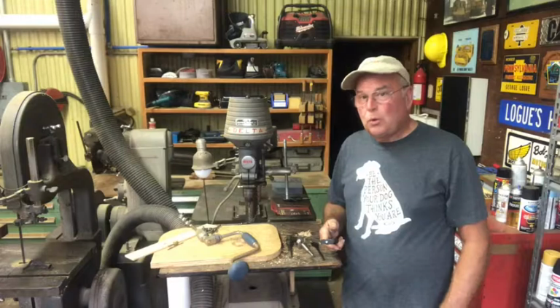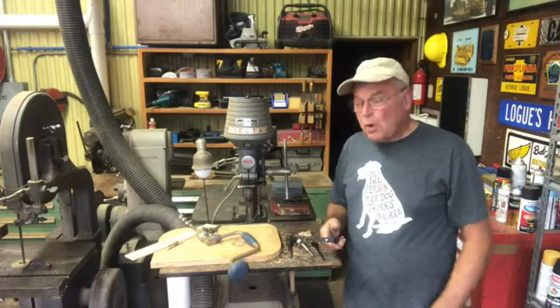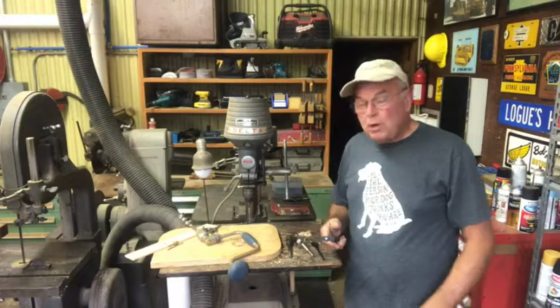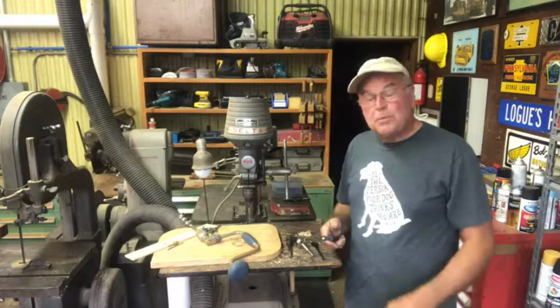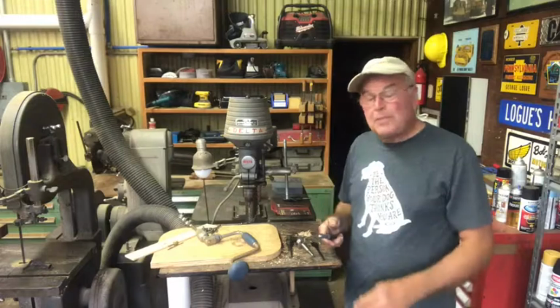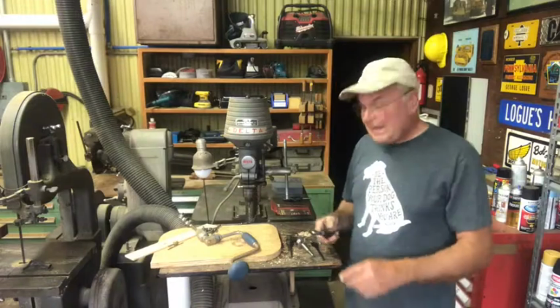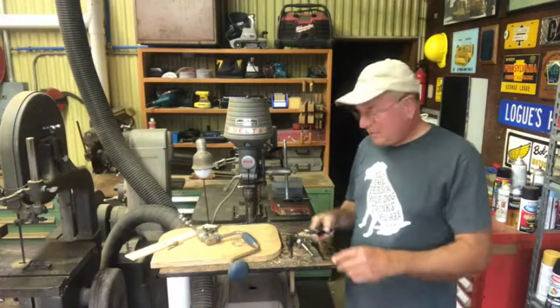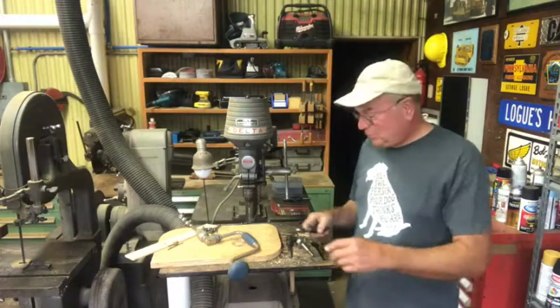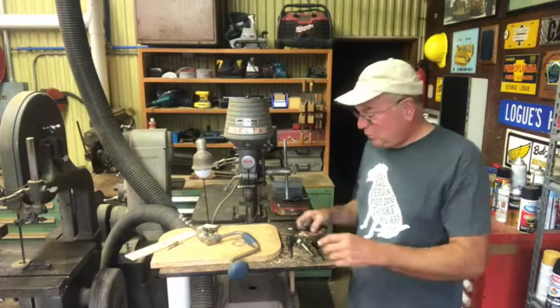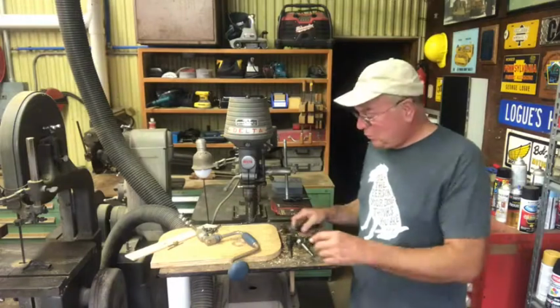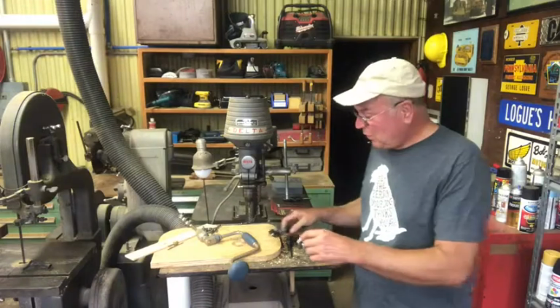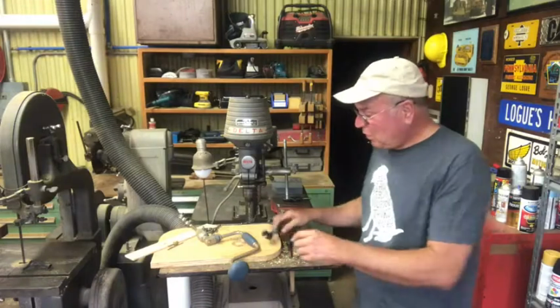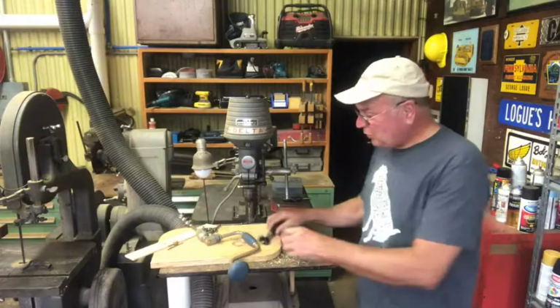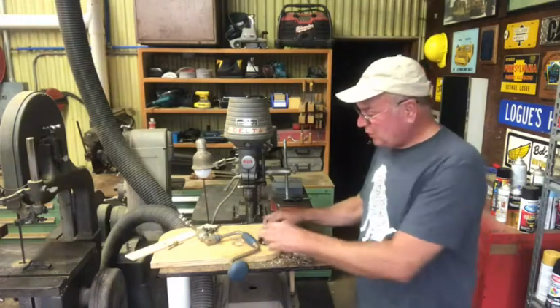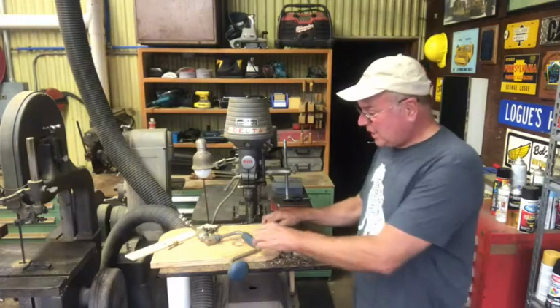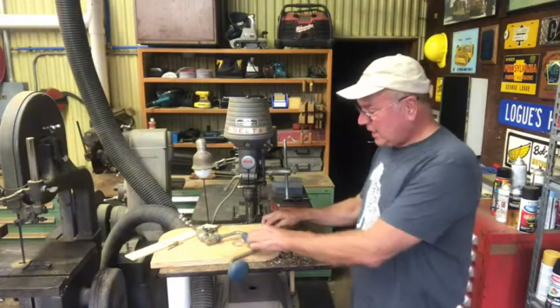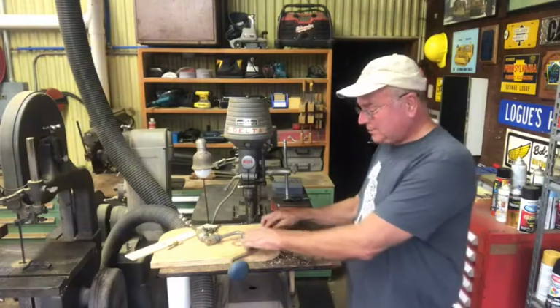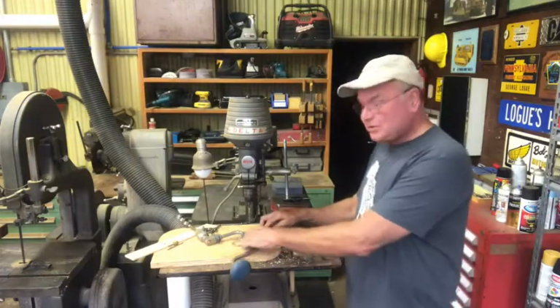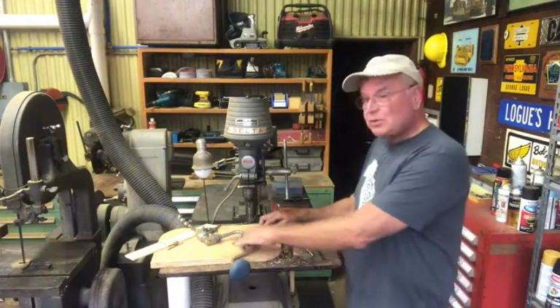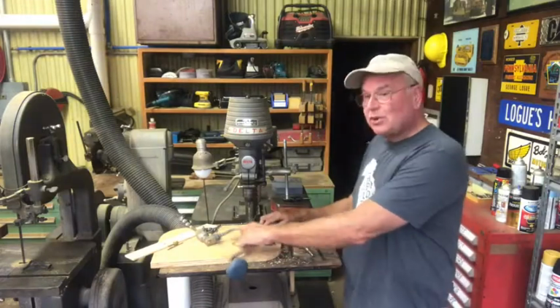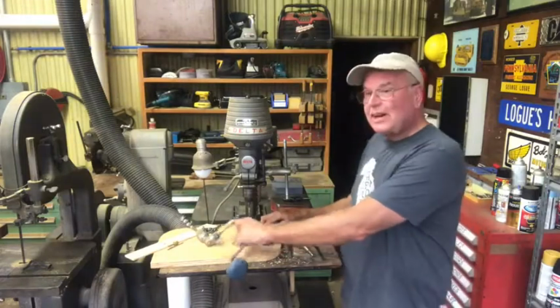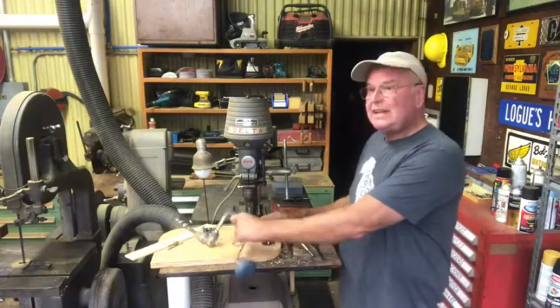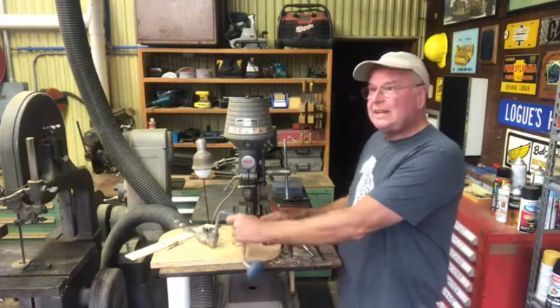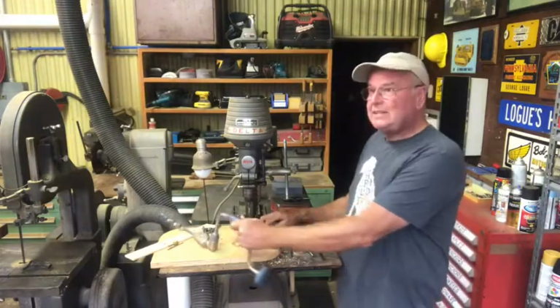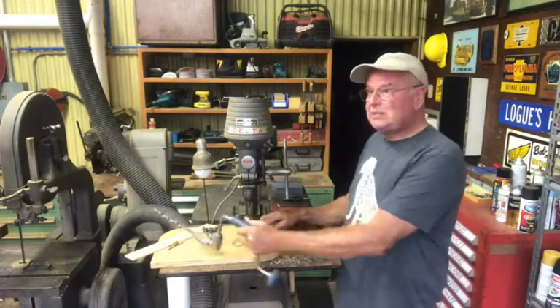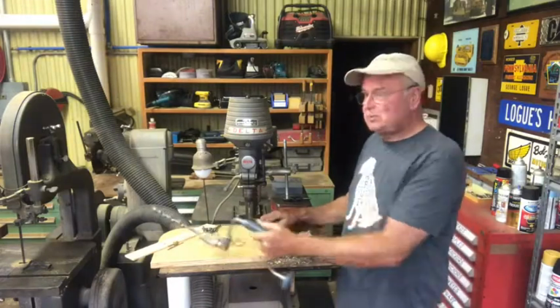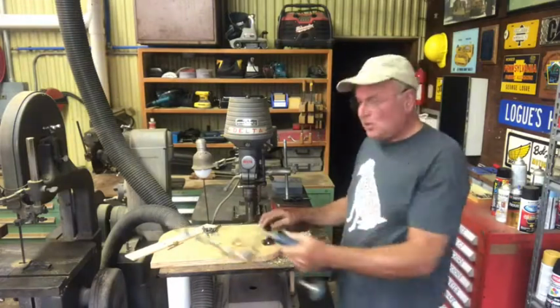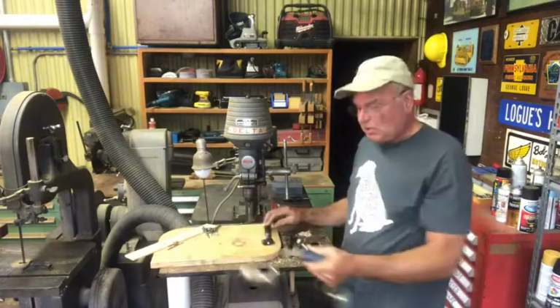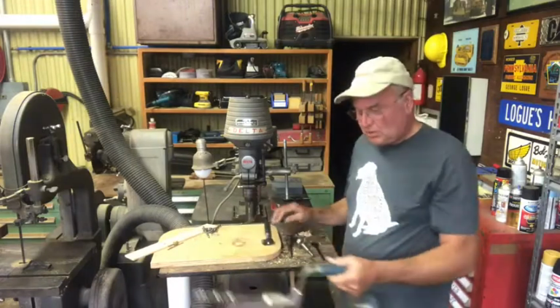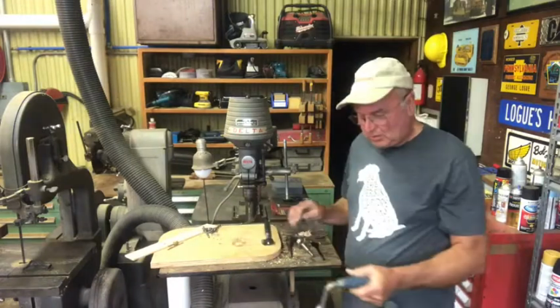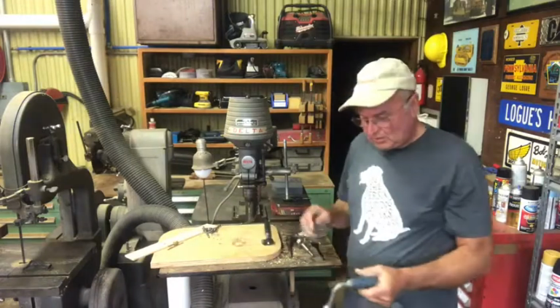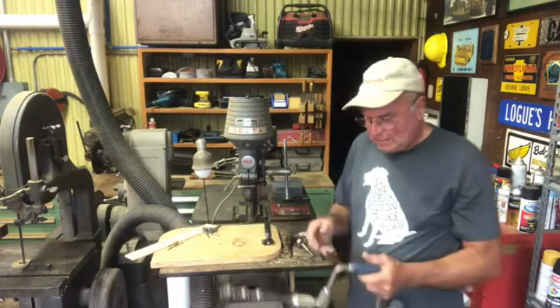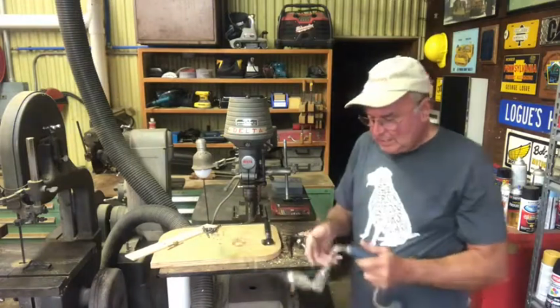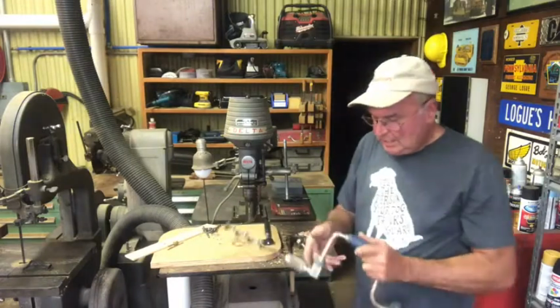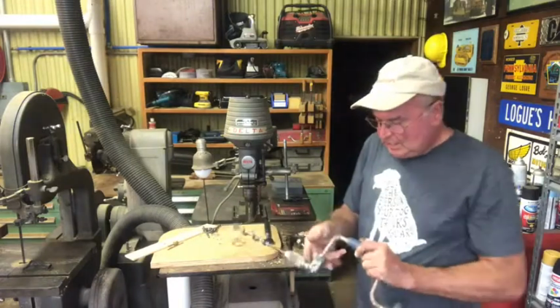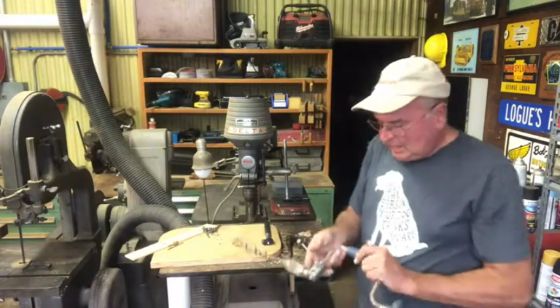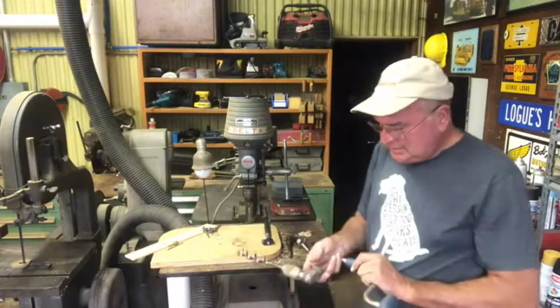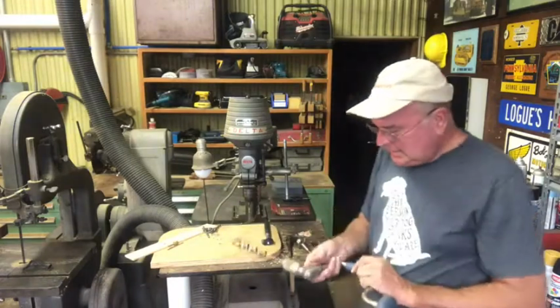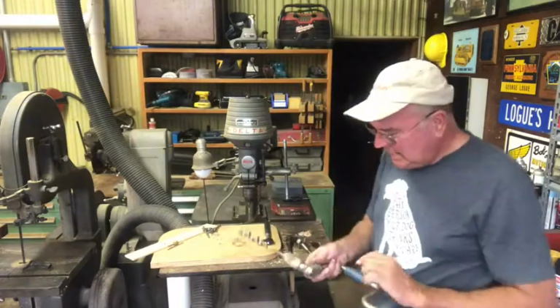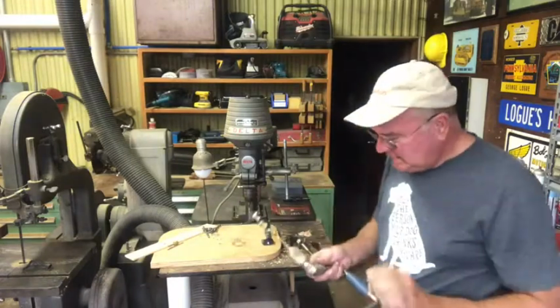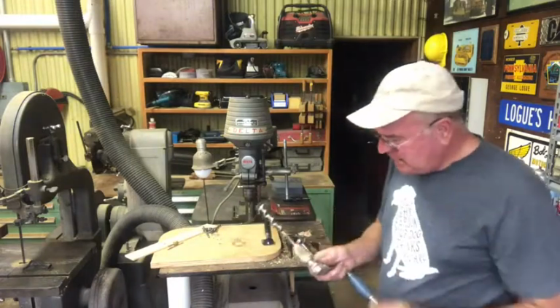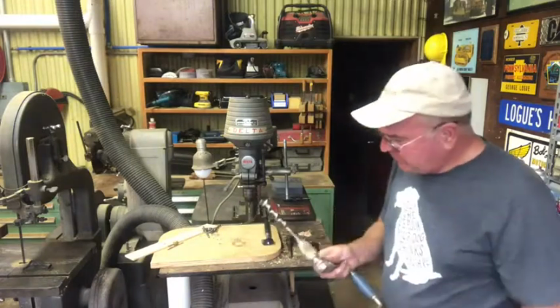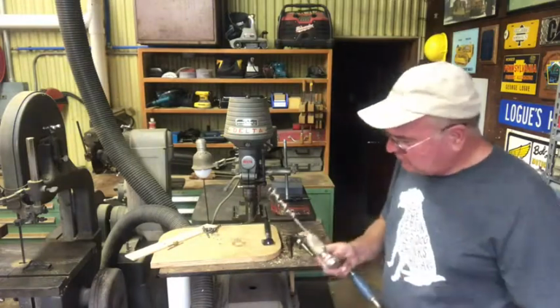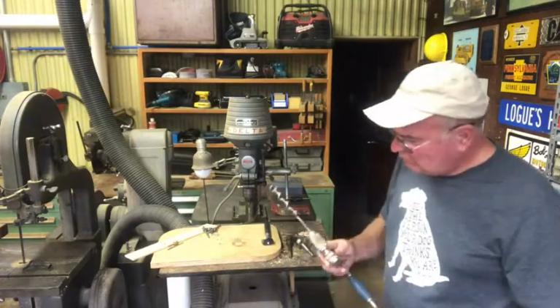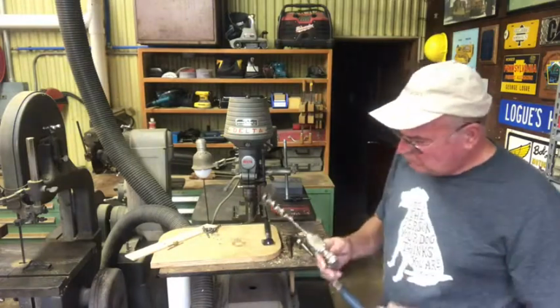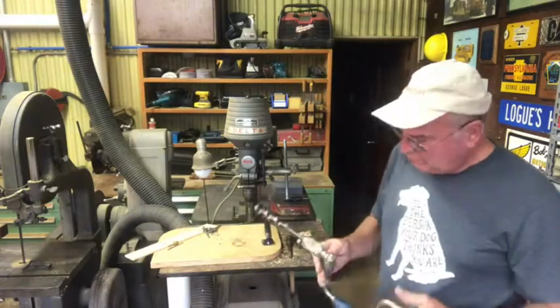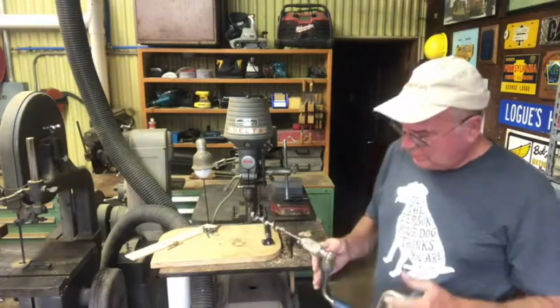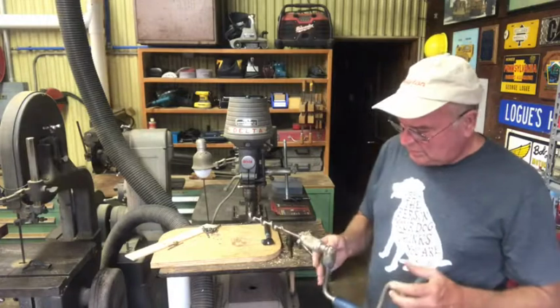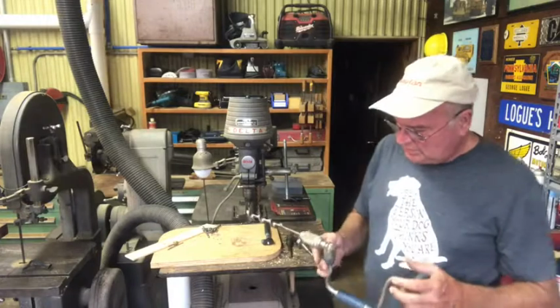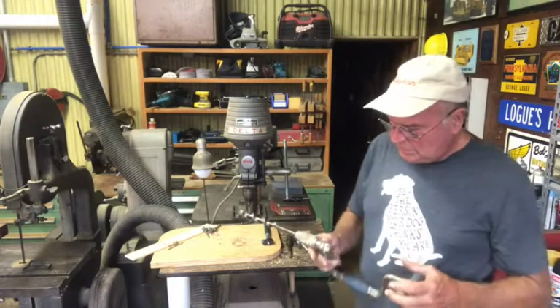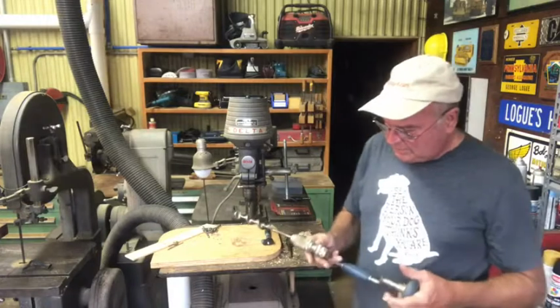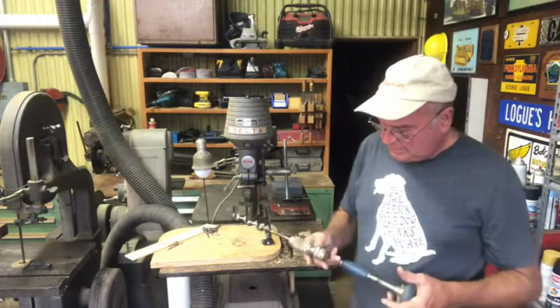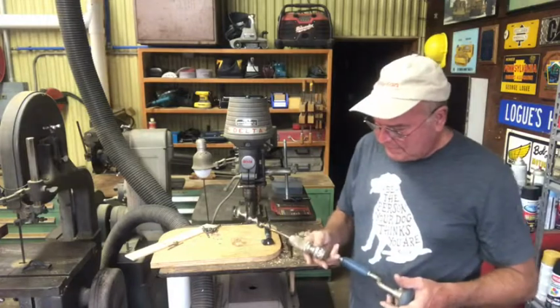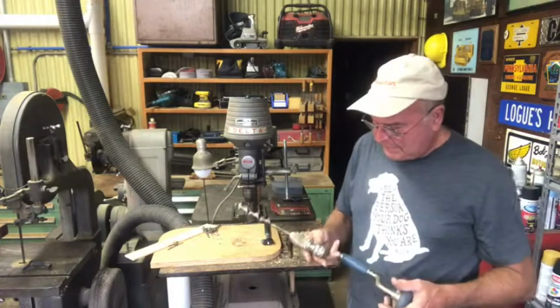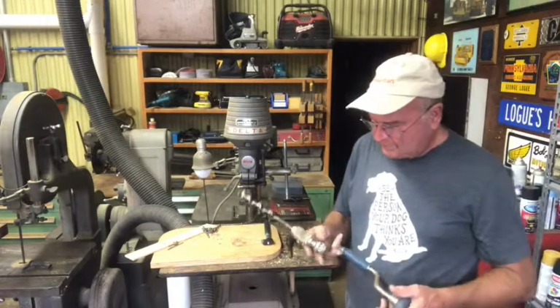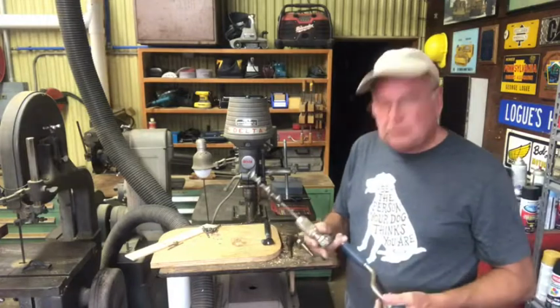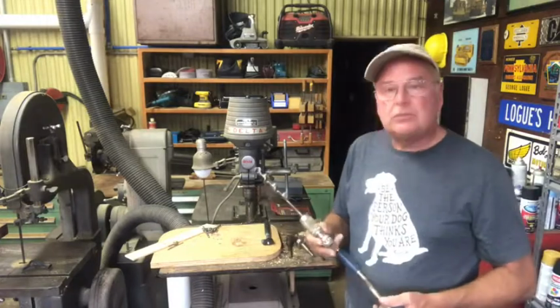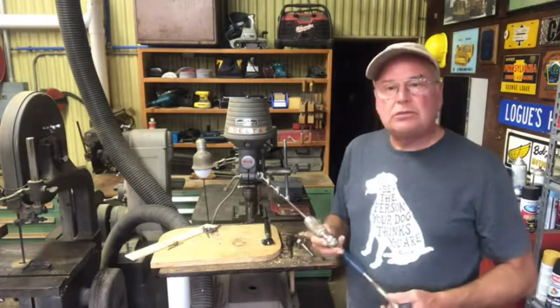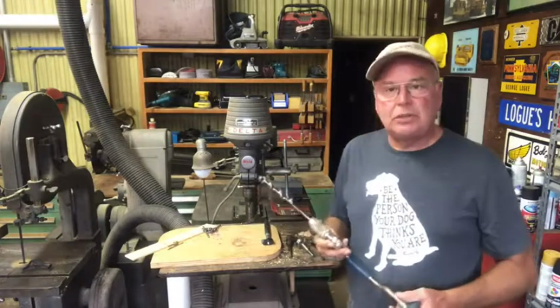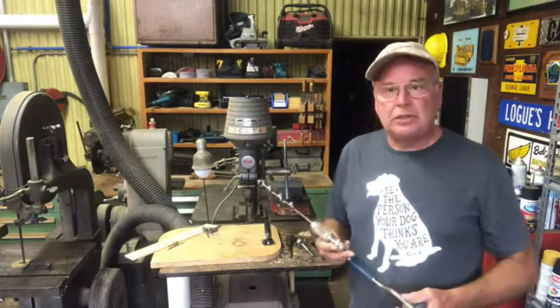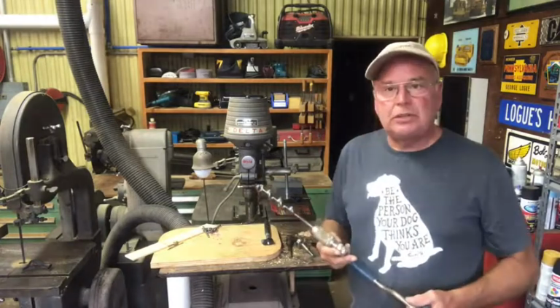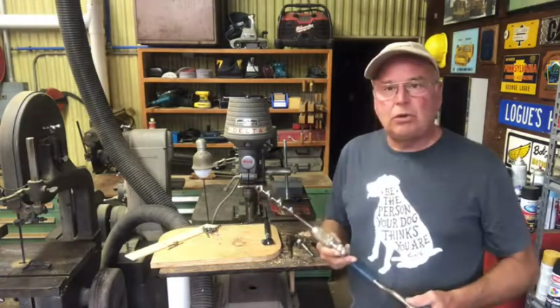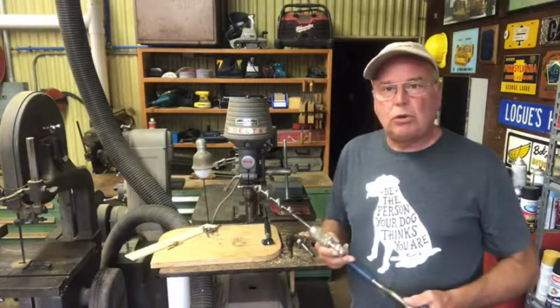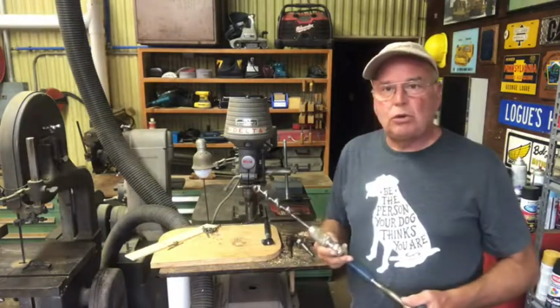Welcome back to All Shops Great and Small. On today's episode, we're going to talk about drilling holes.